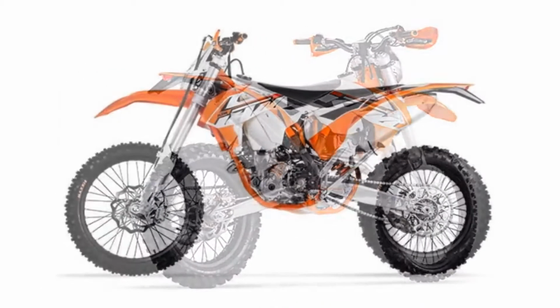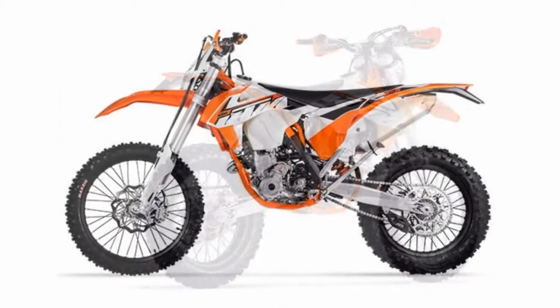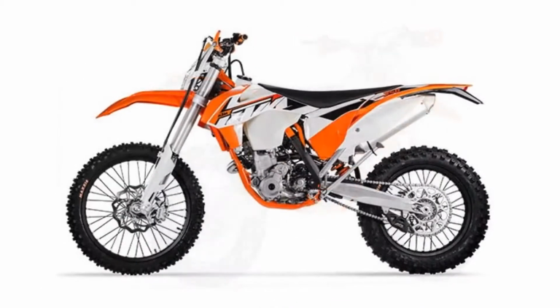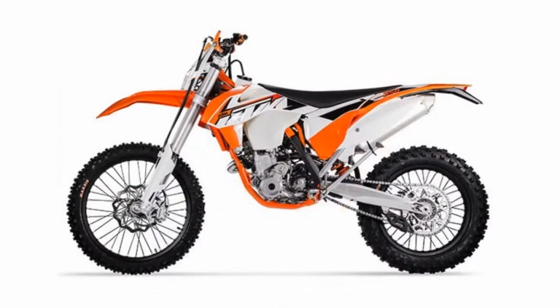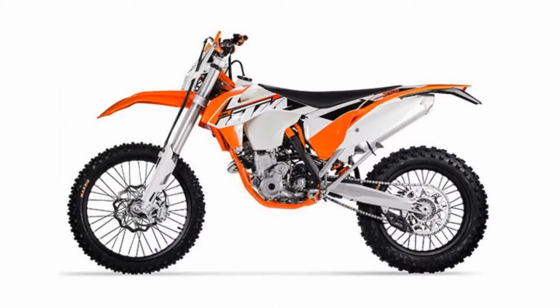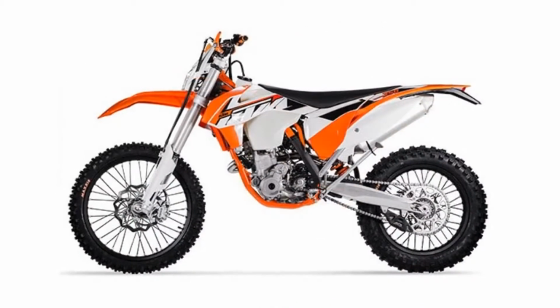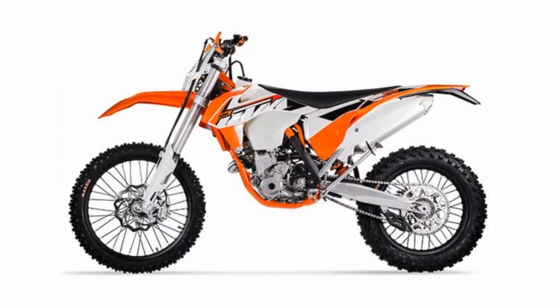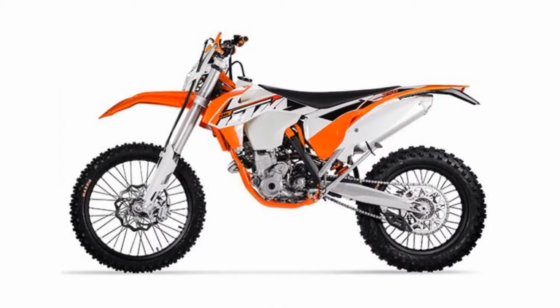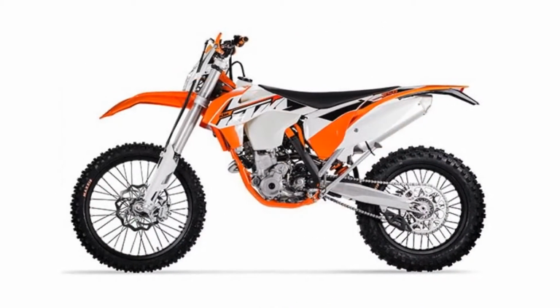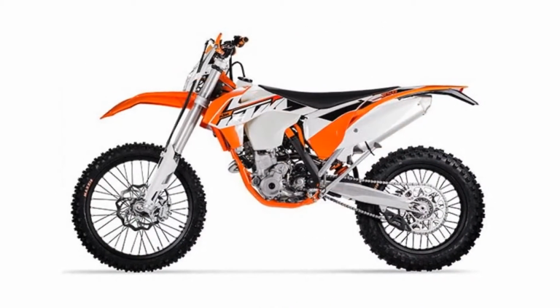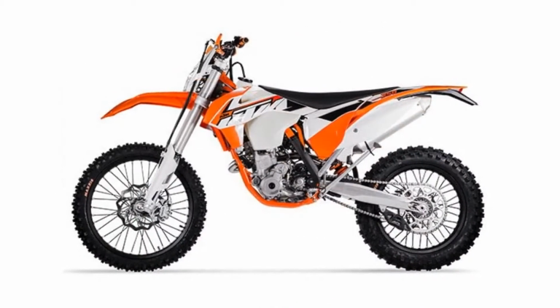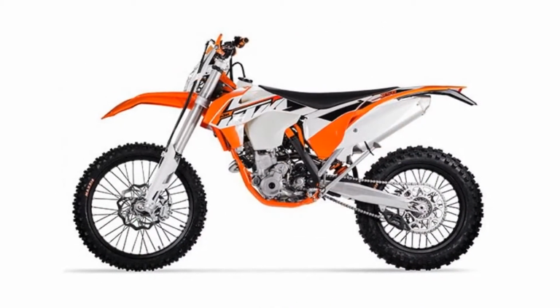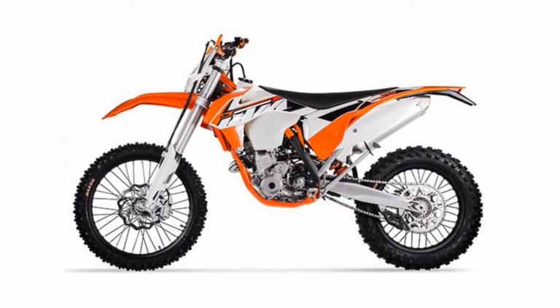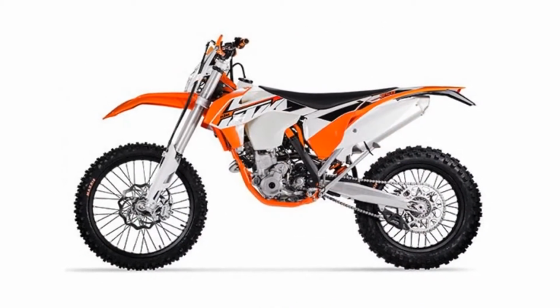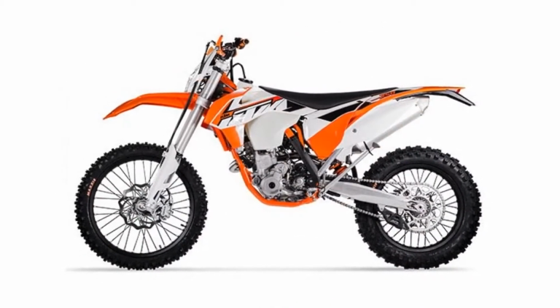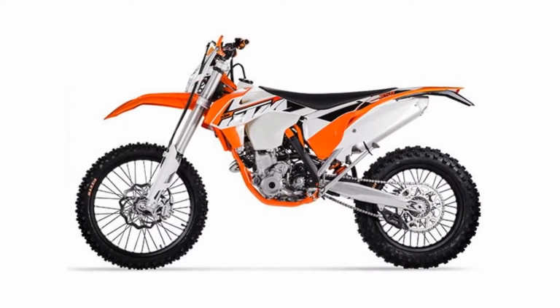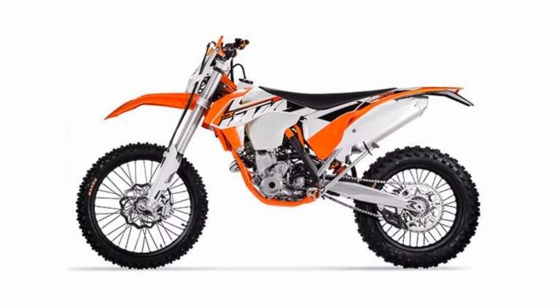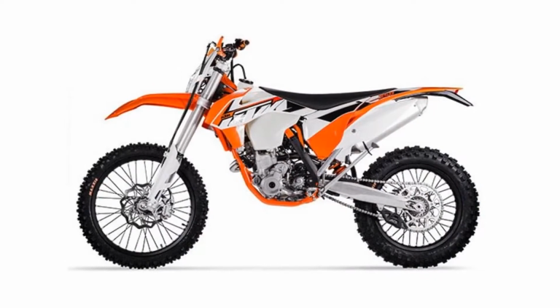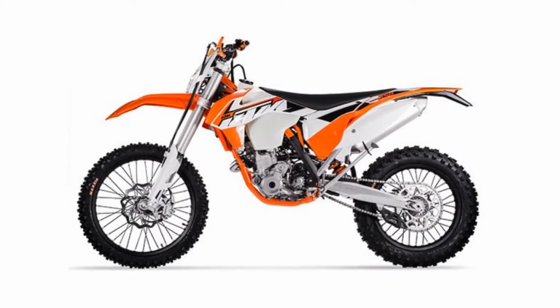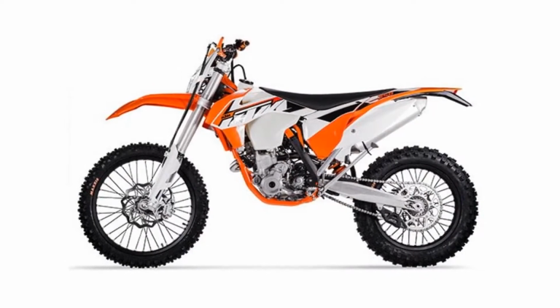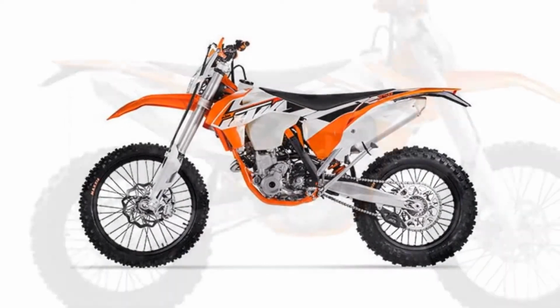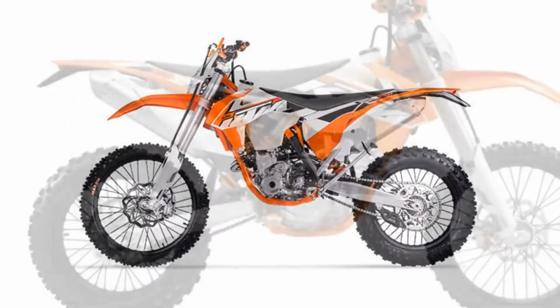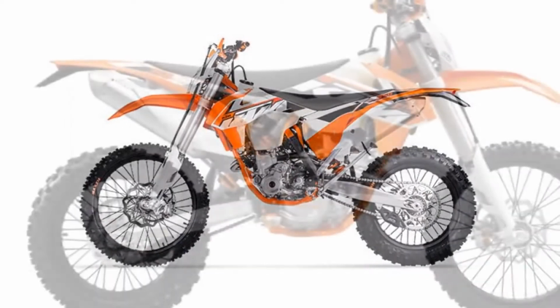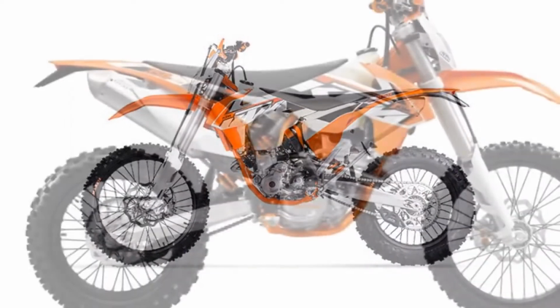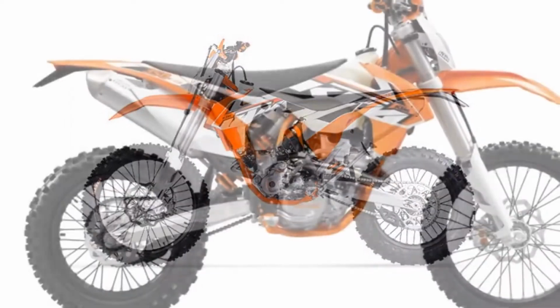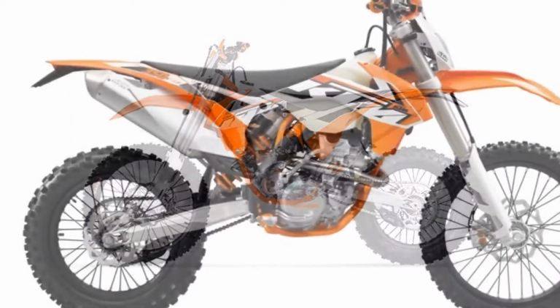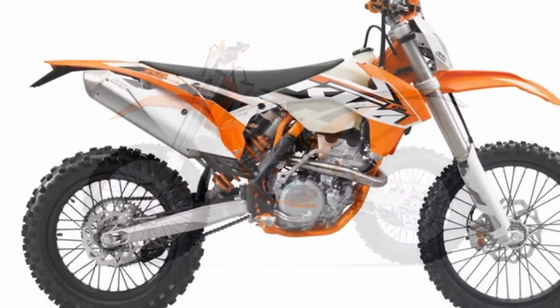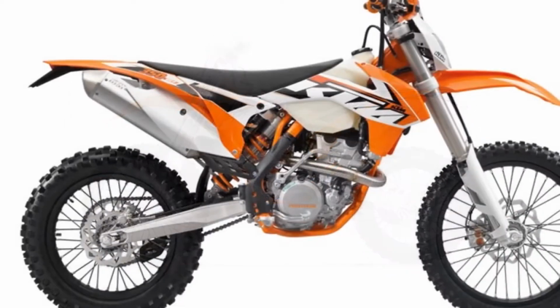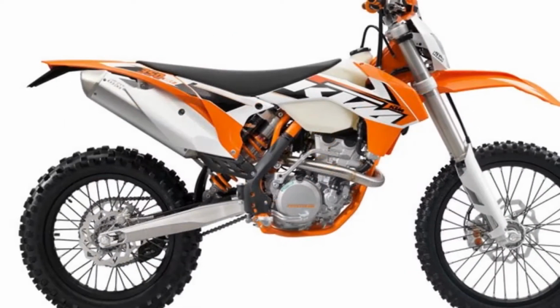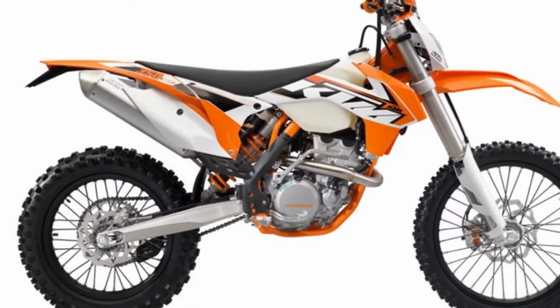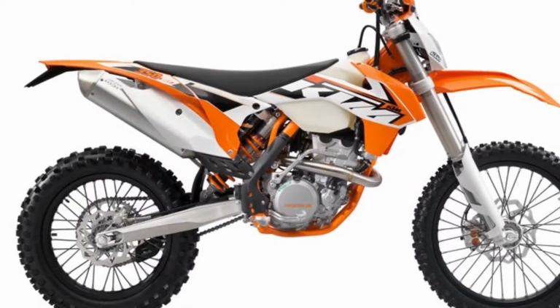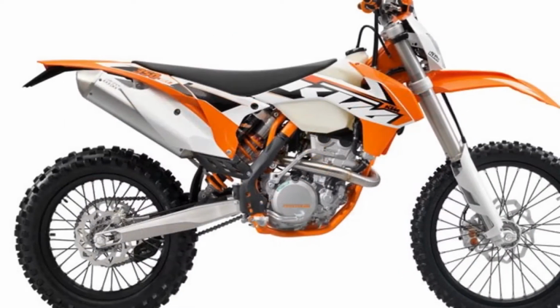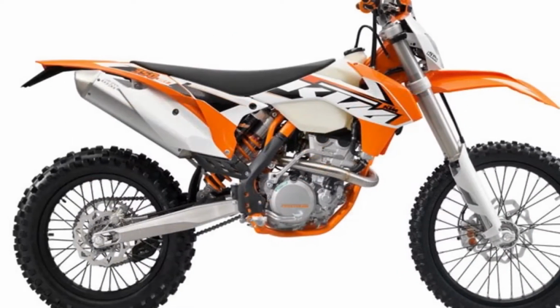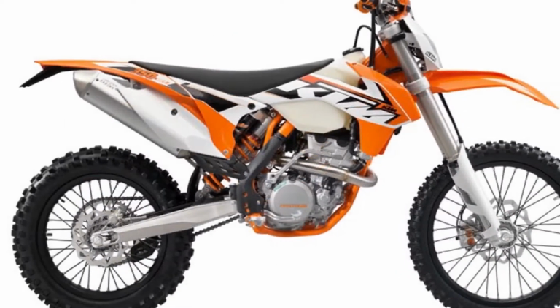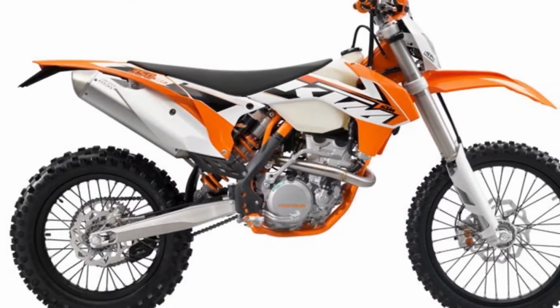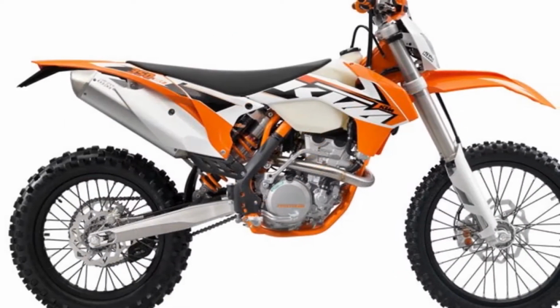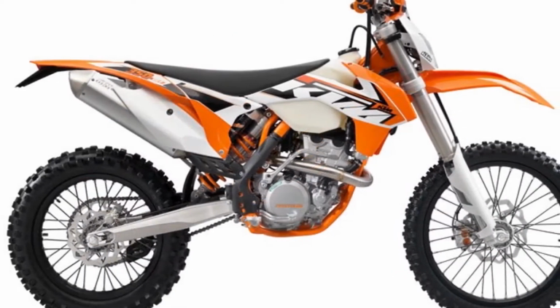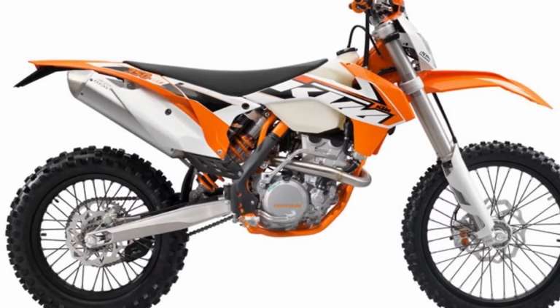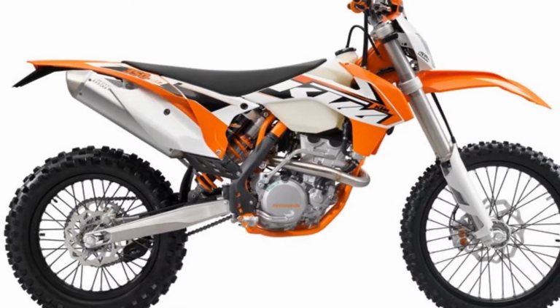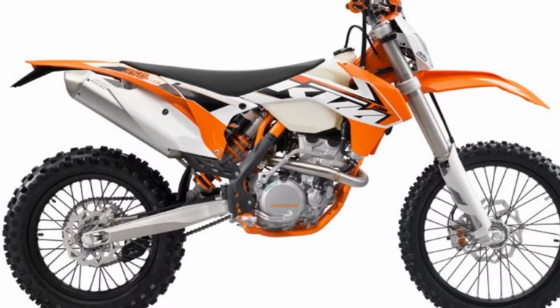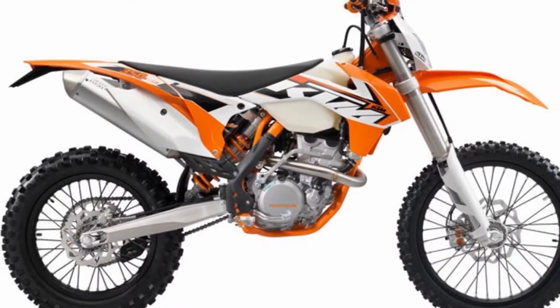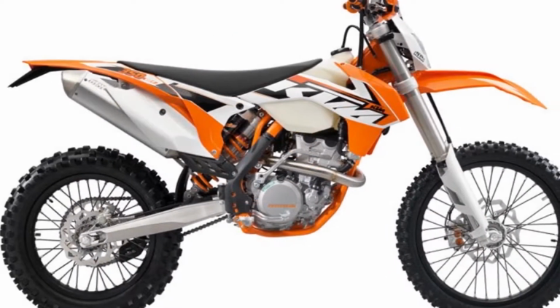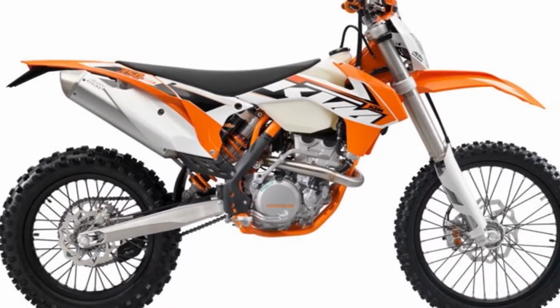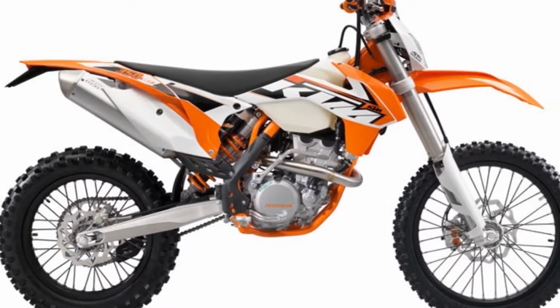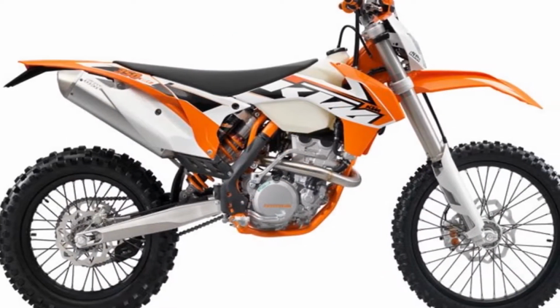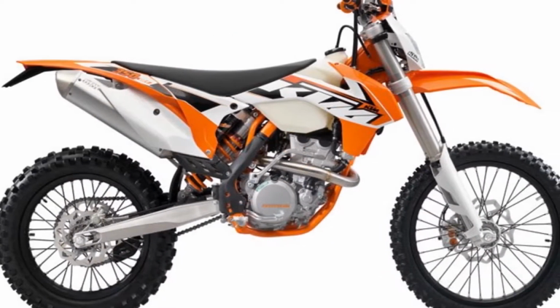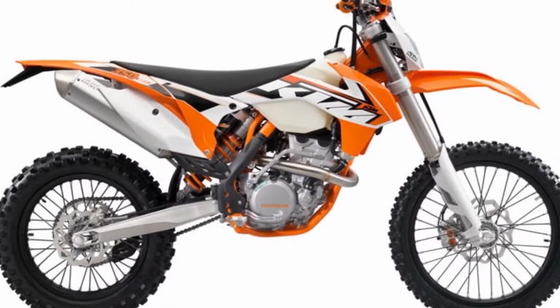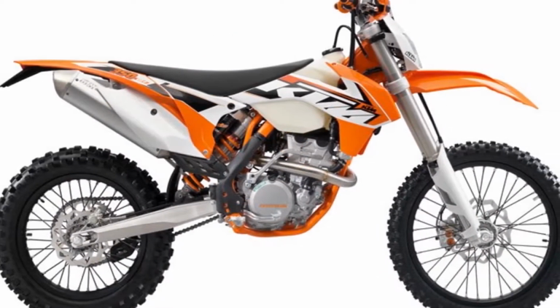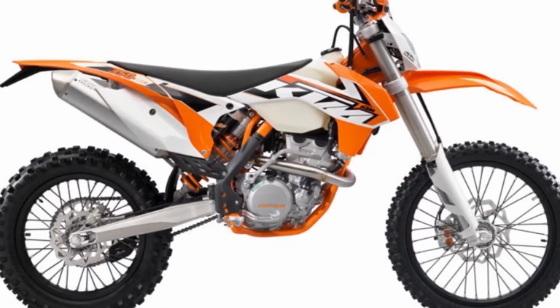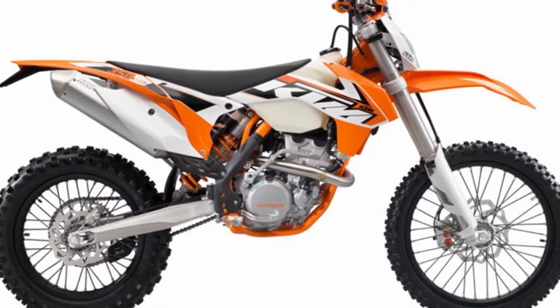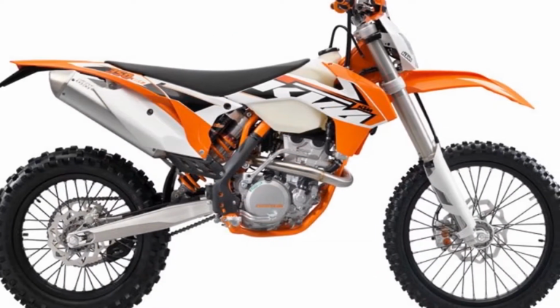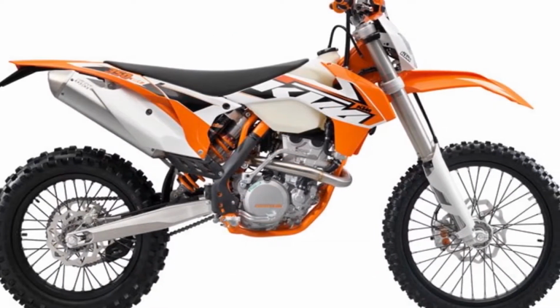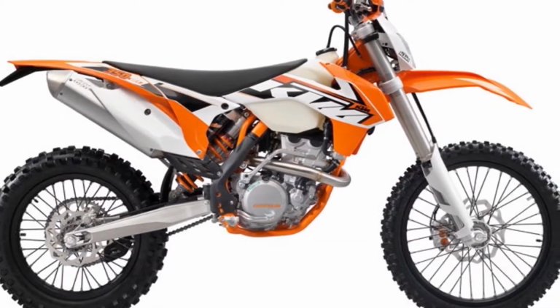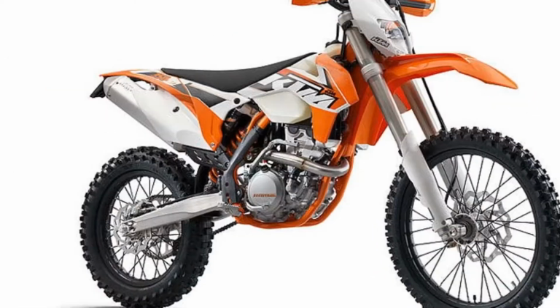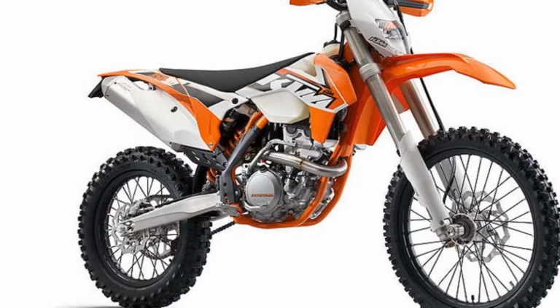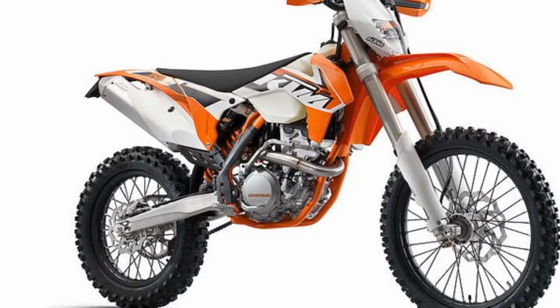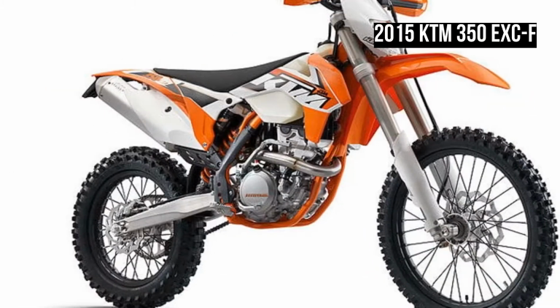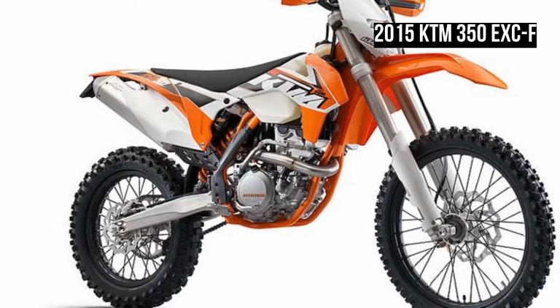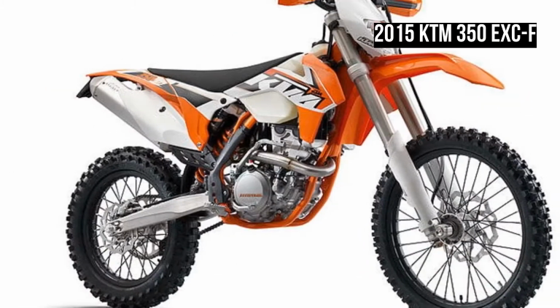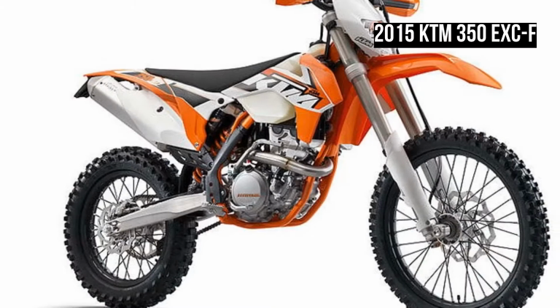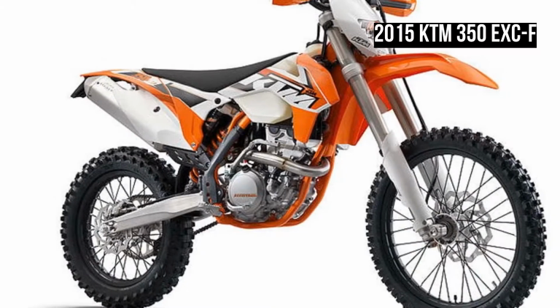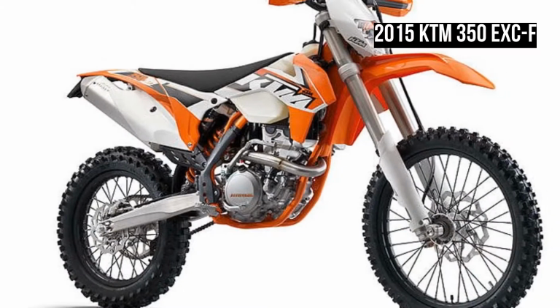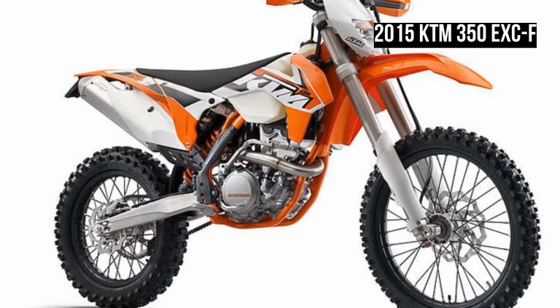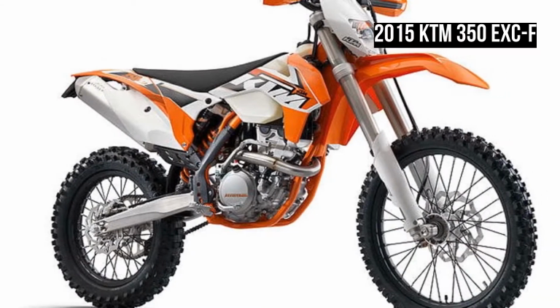Whether professional or beginner, this benefits the rider all the more the longer the track is. Maximum fun factor guaranteed.